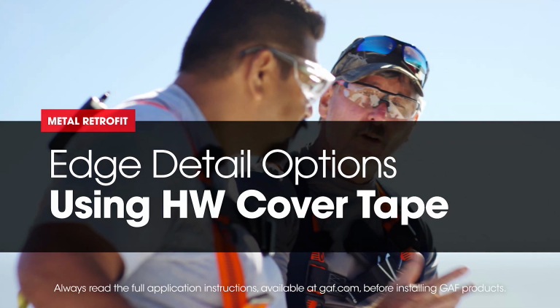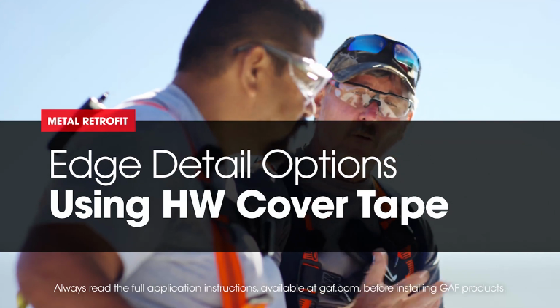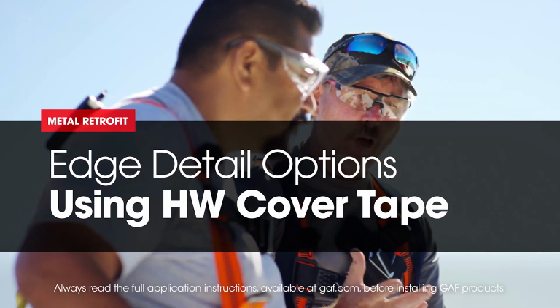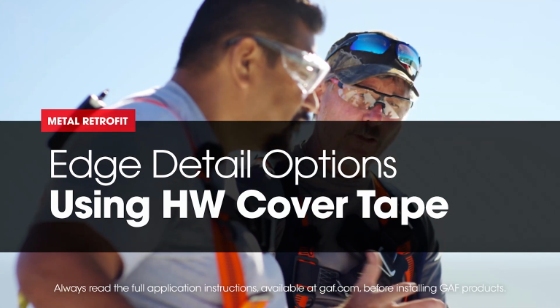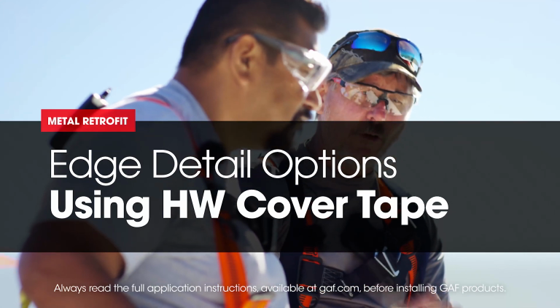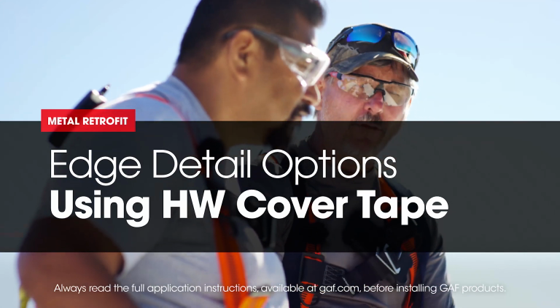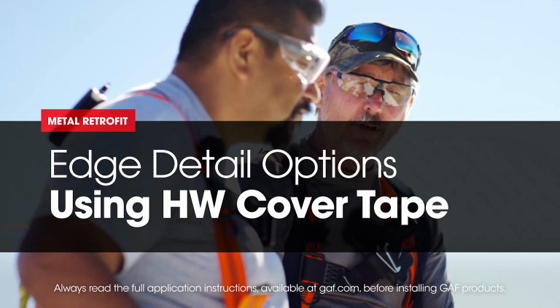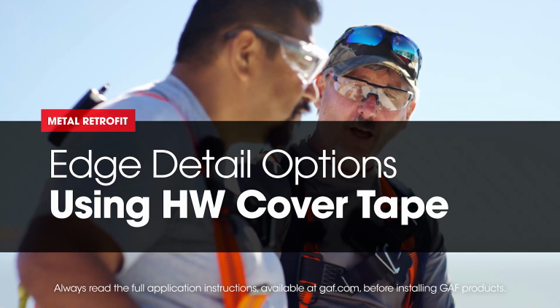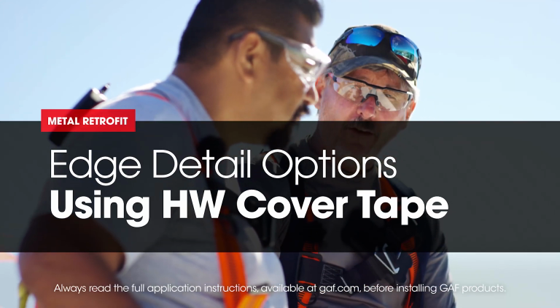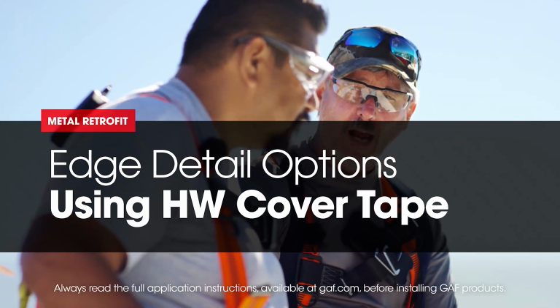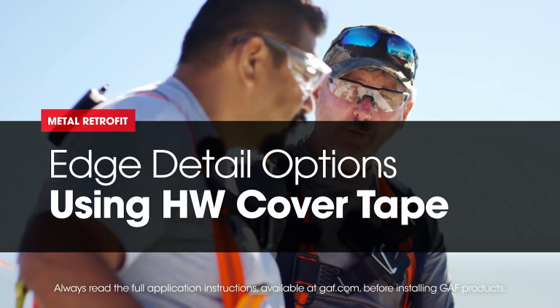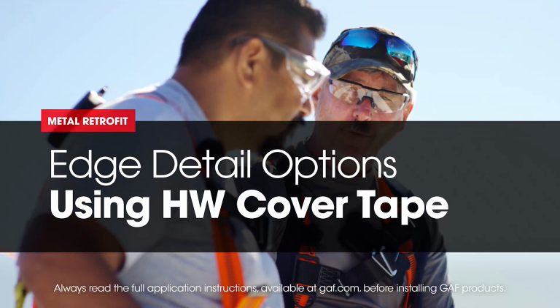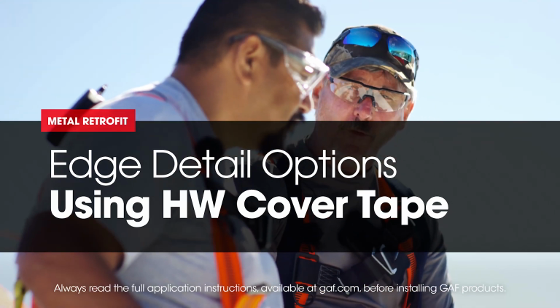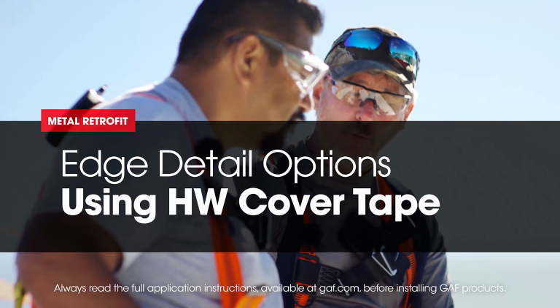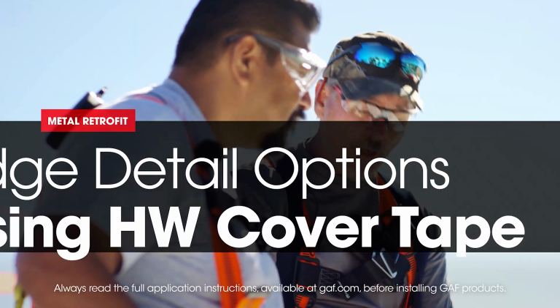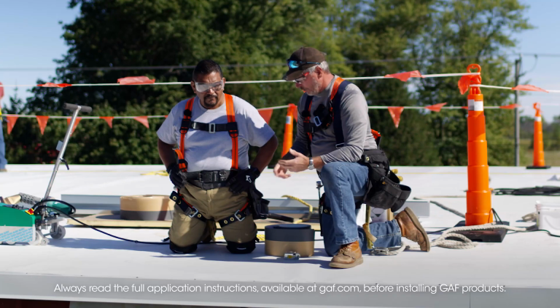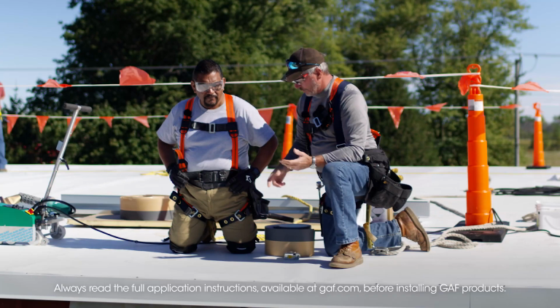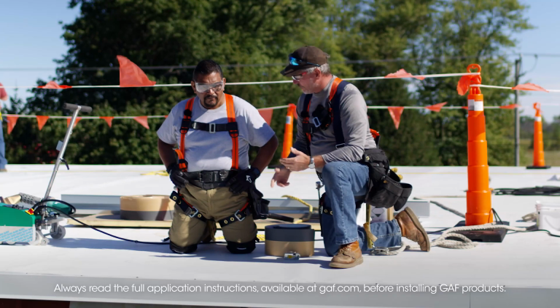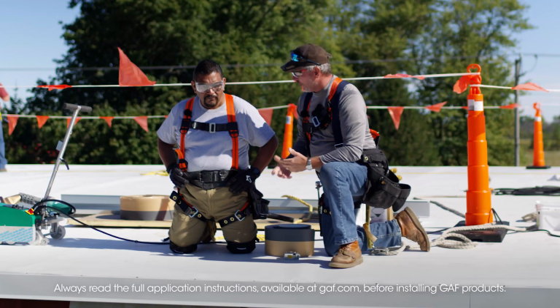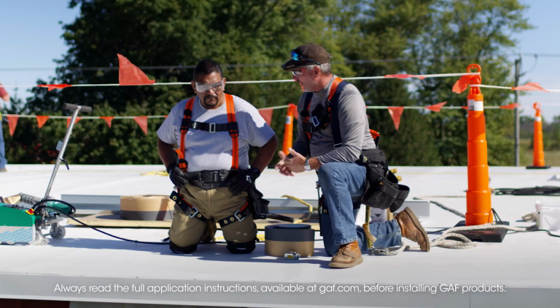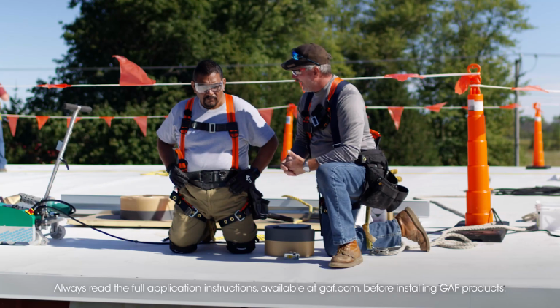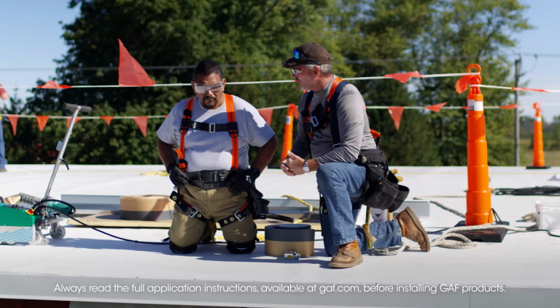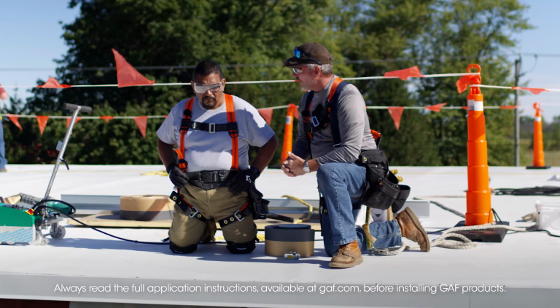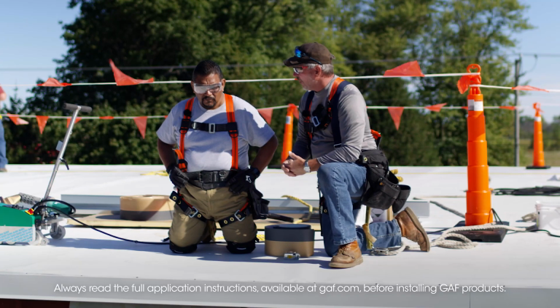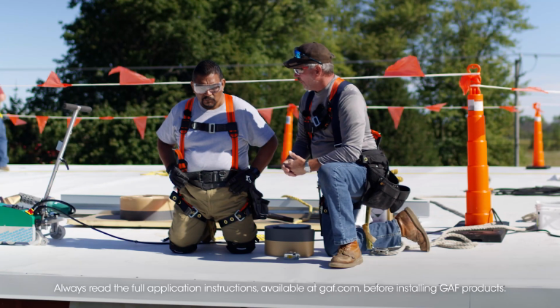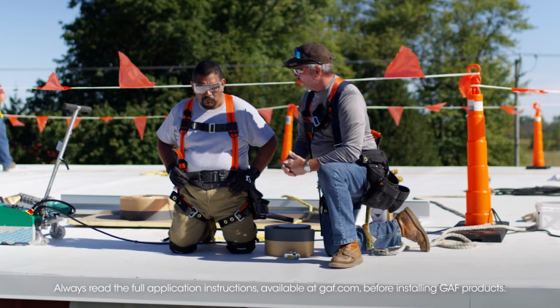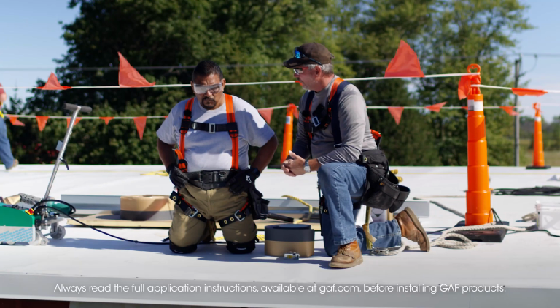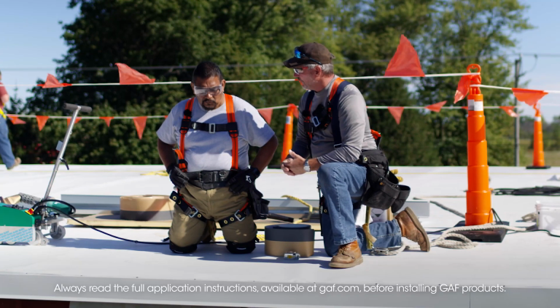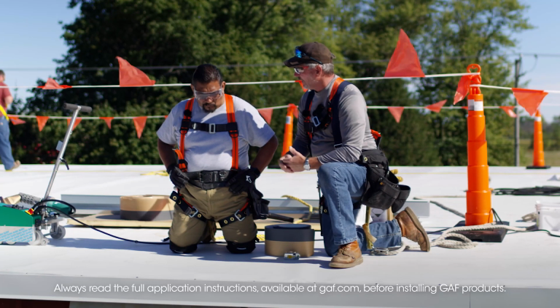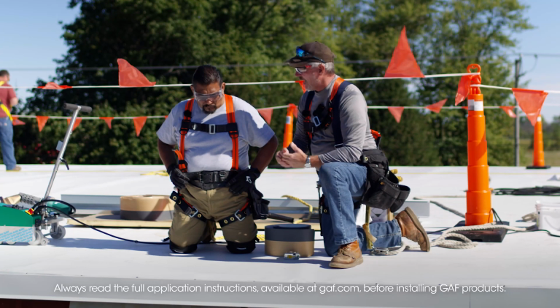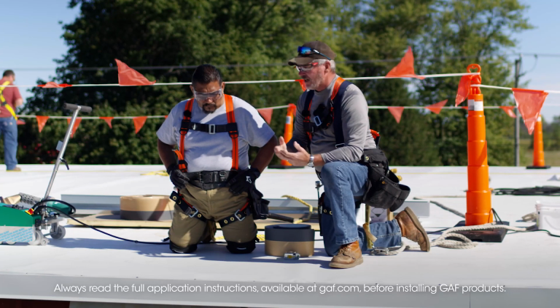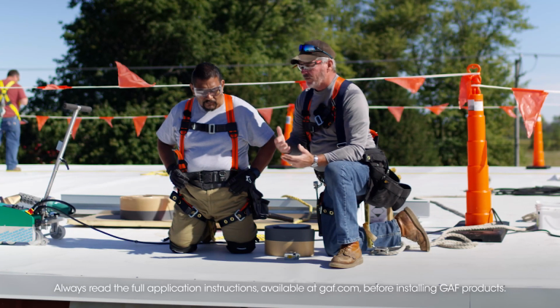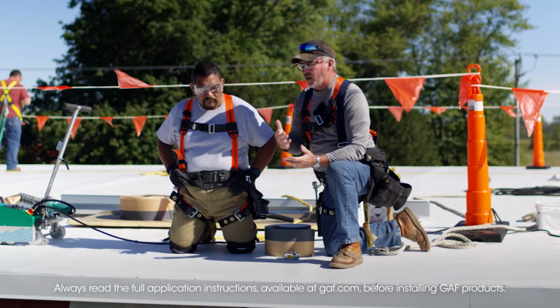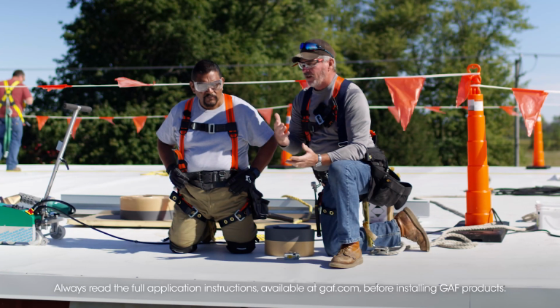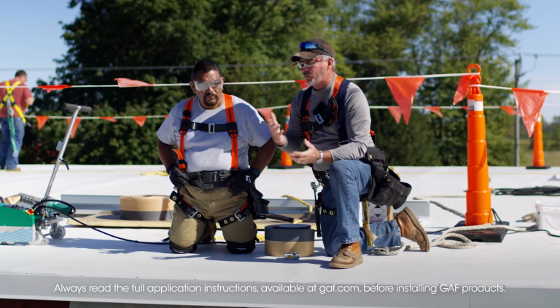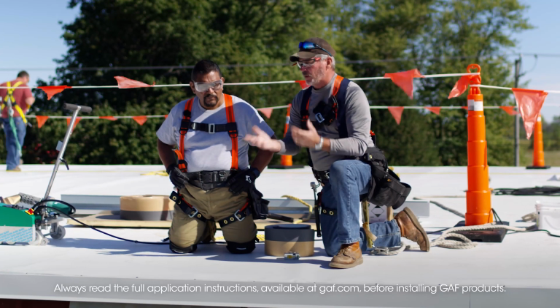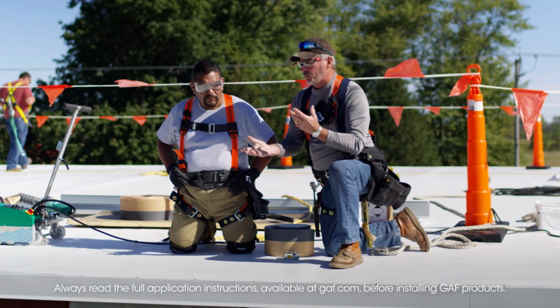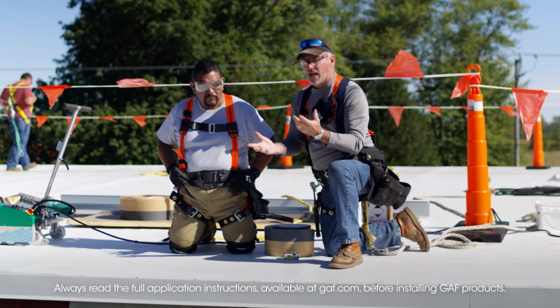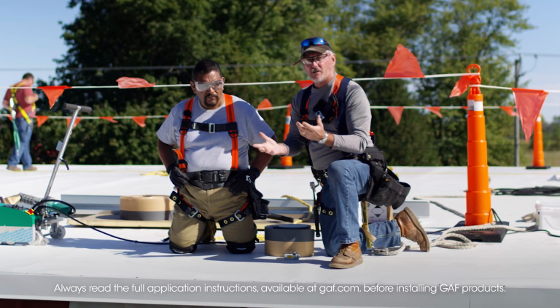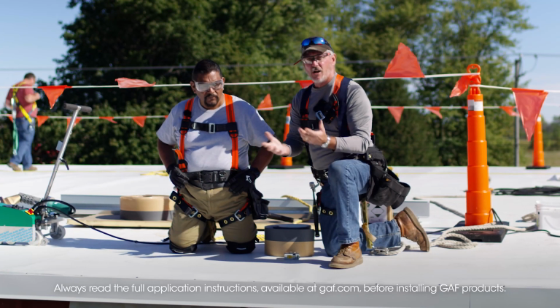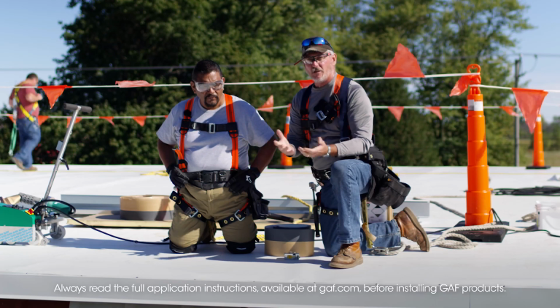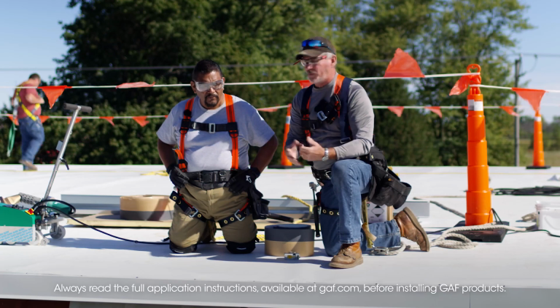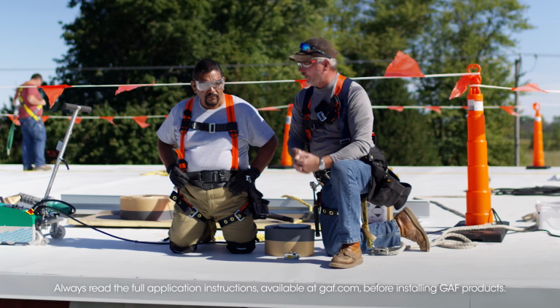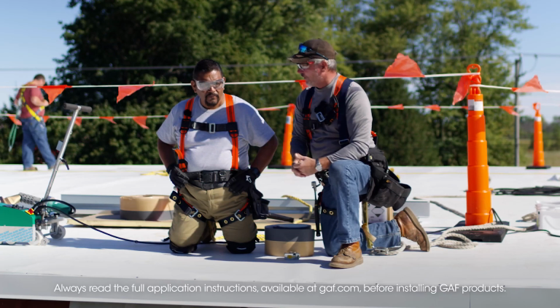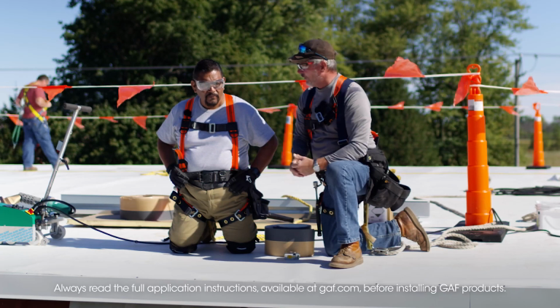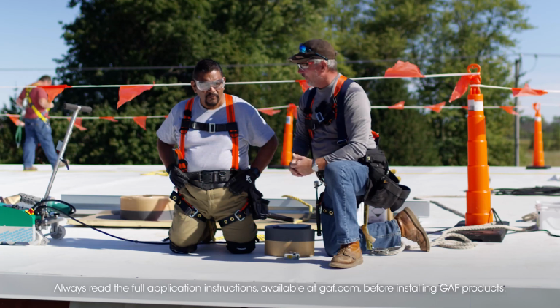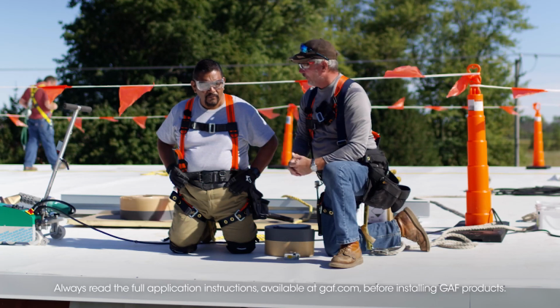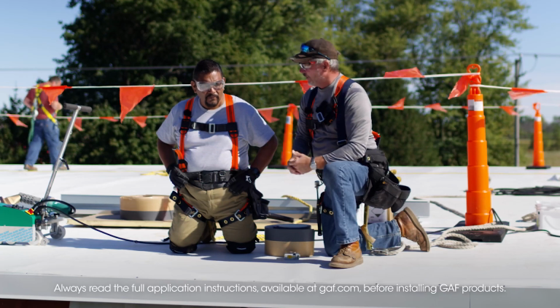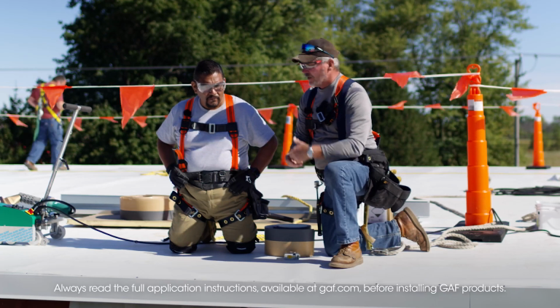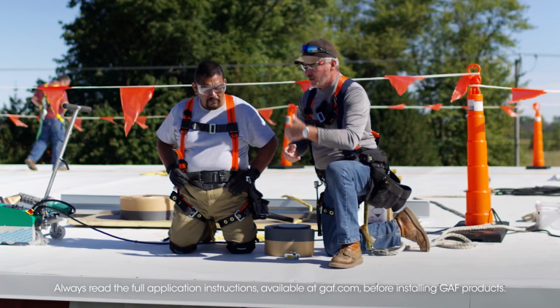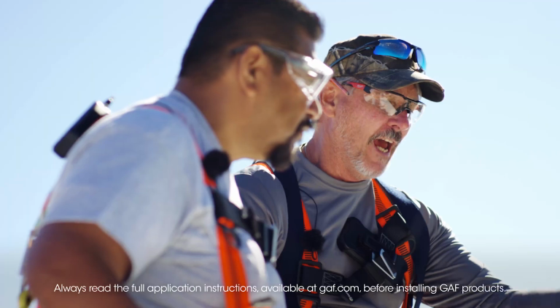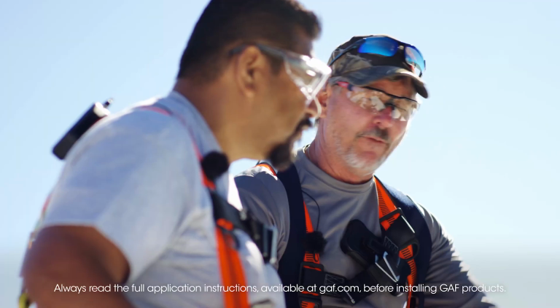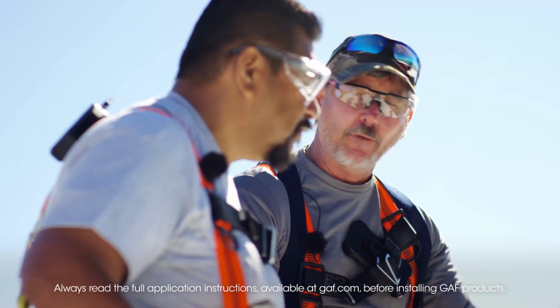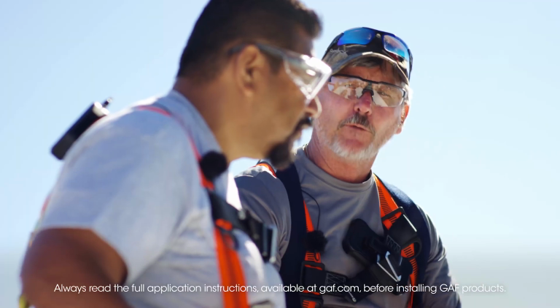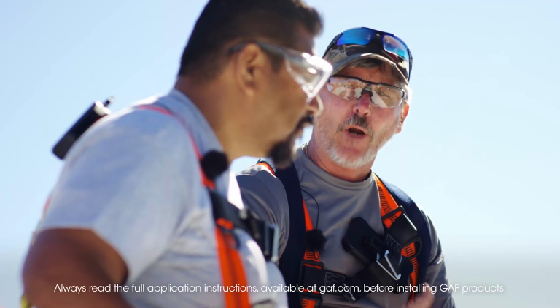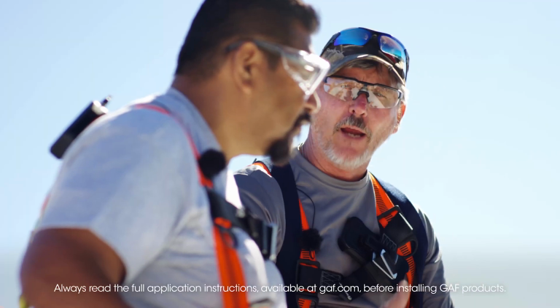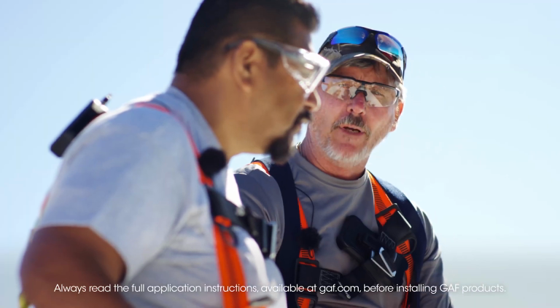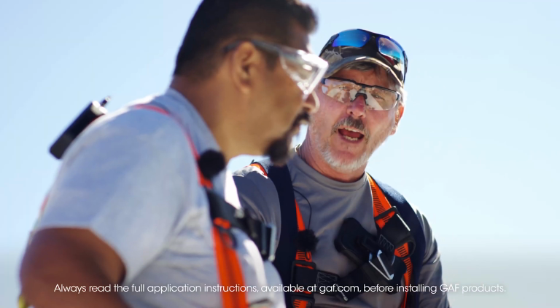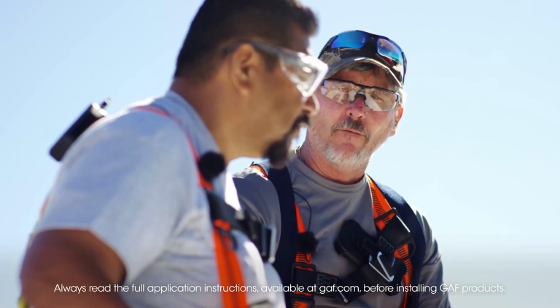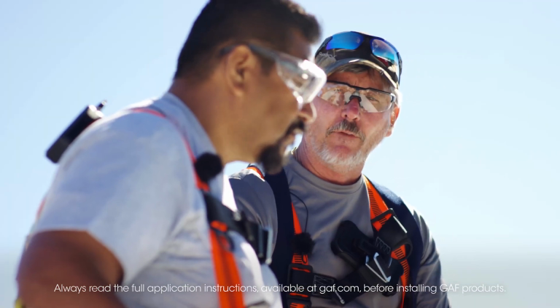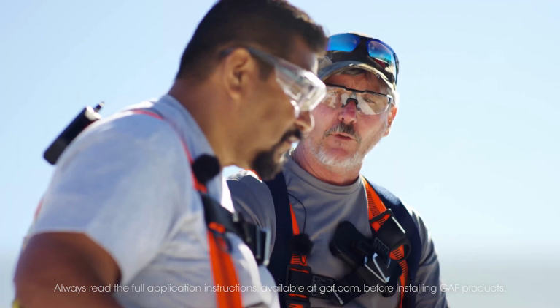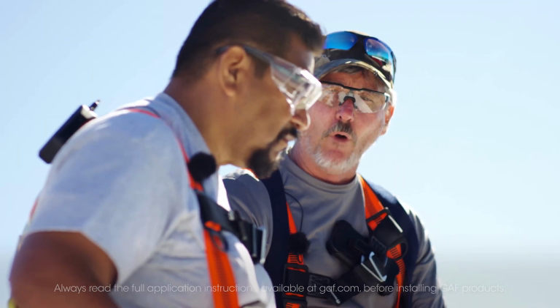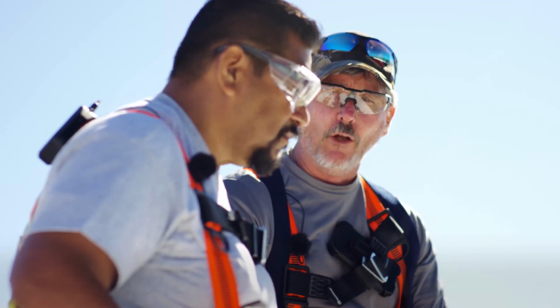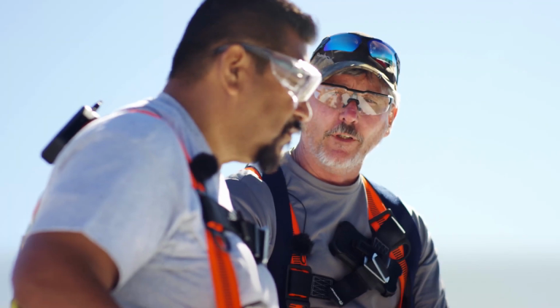We also have another option for metal which is our HW. It's kind of a — some guys call it a 50-50. Half of it's primed and half of it's welded.